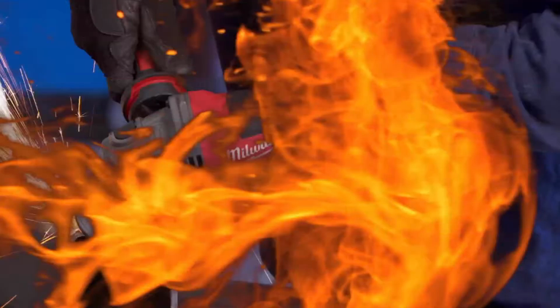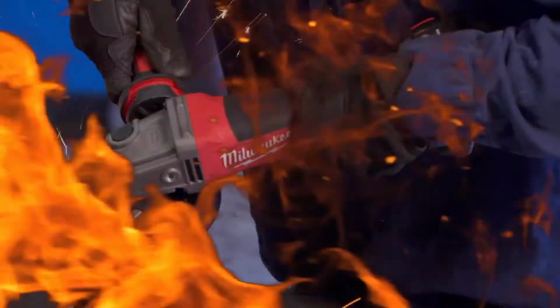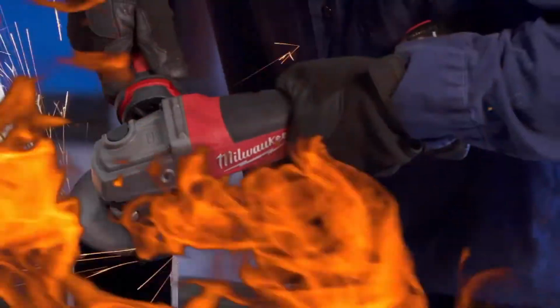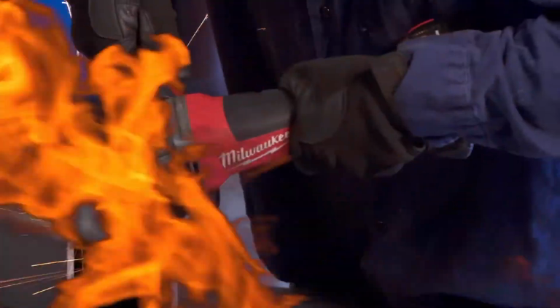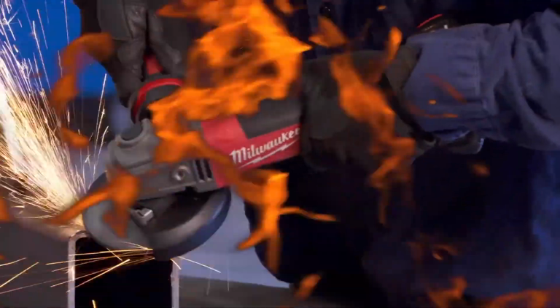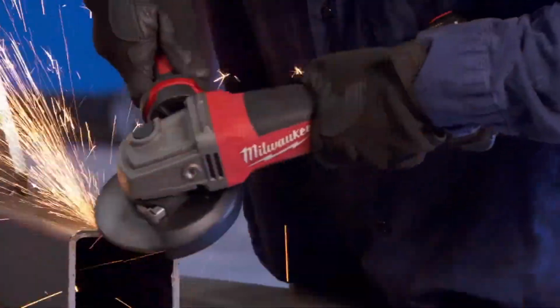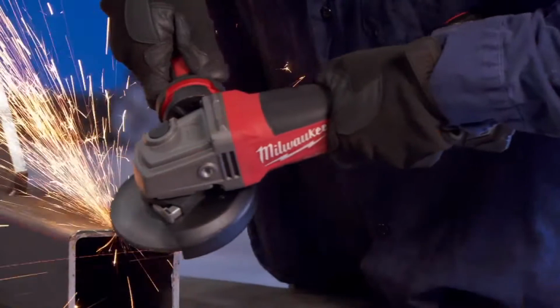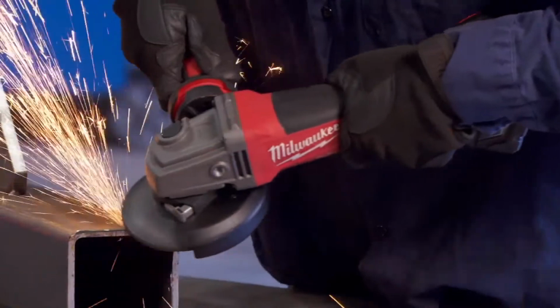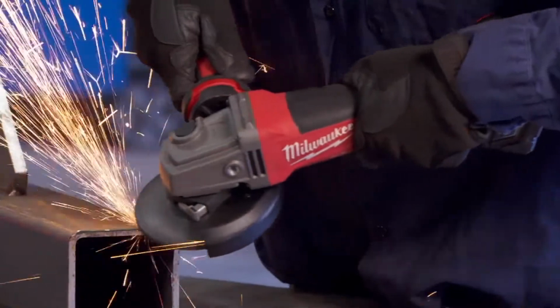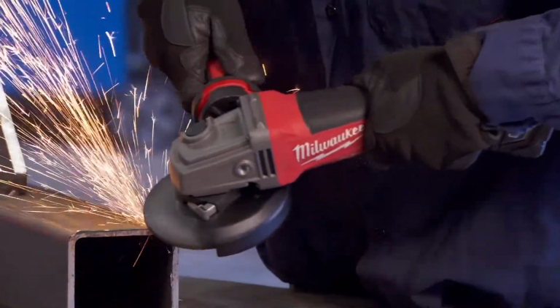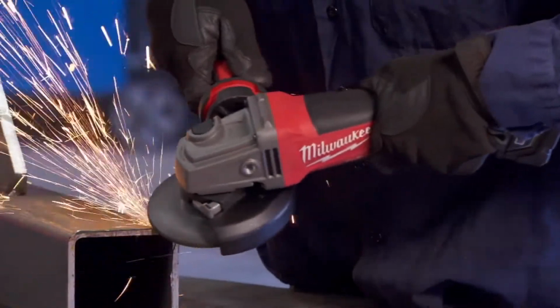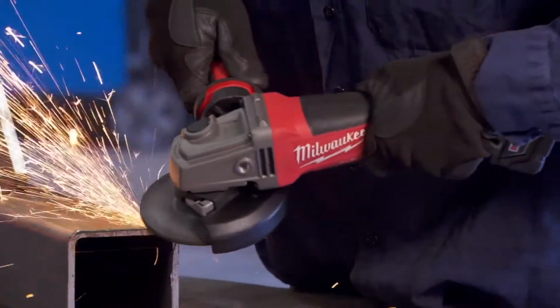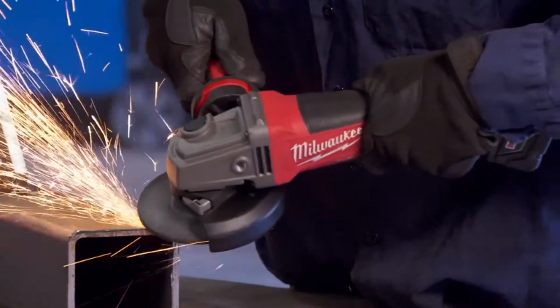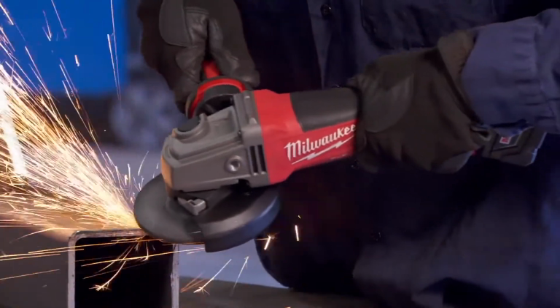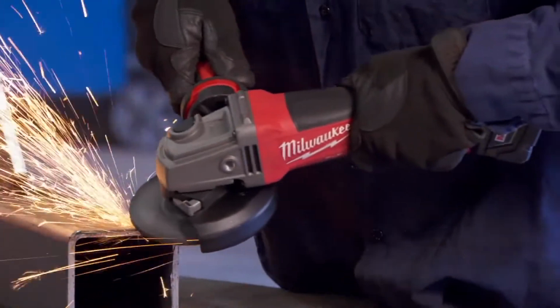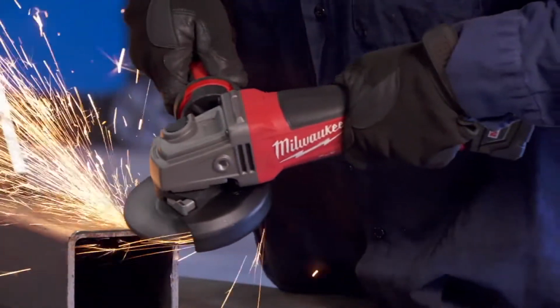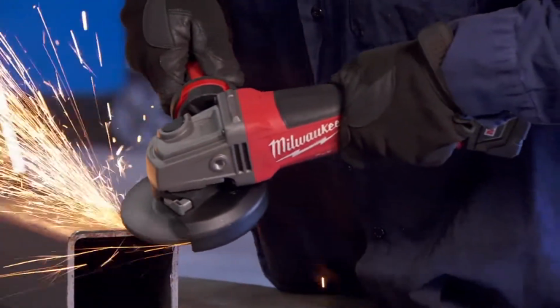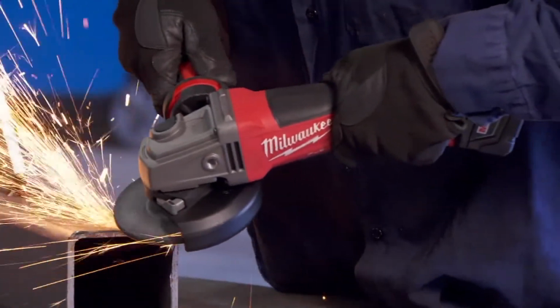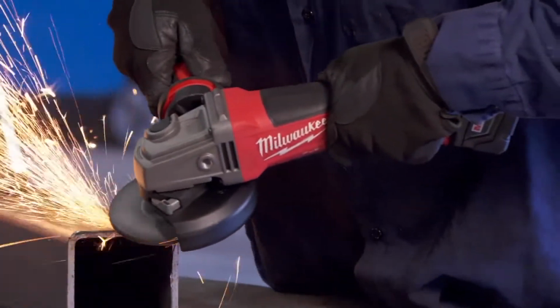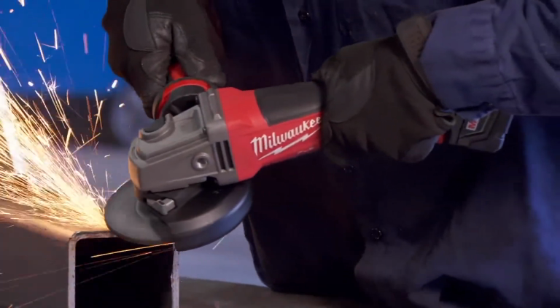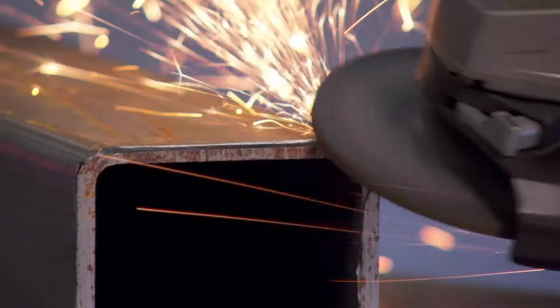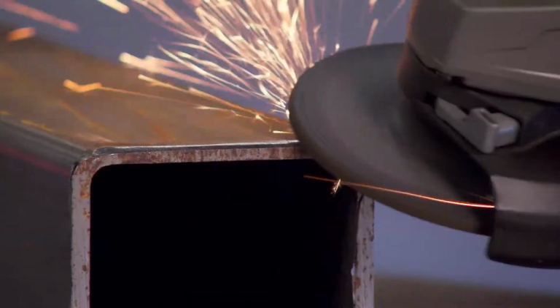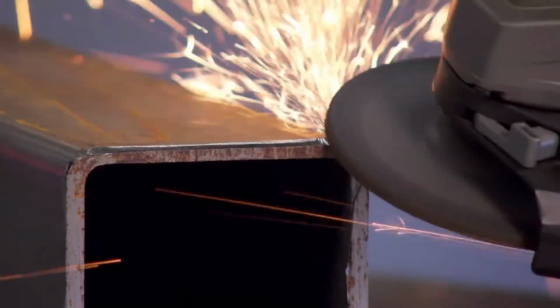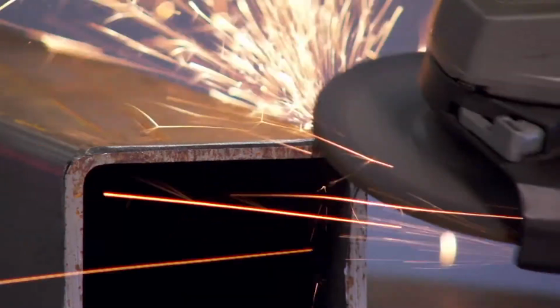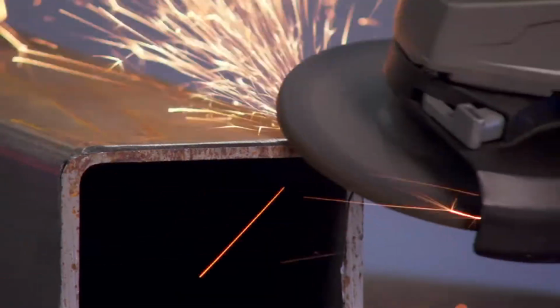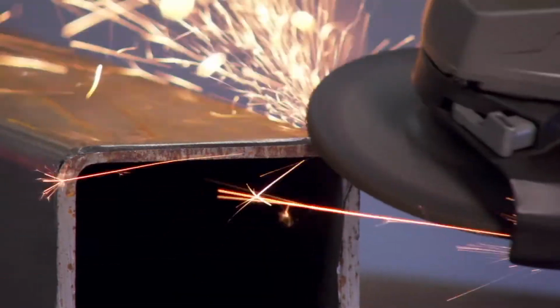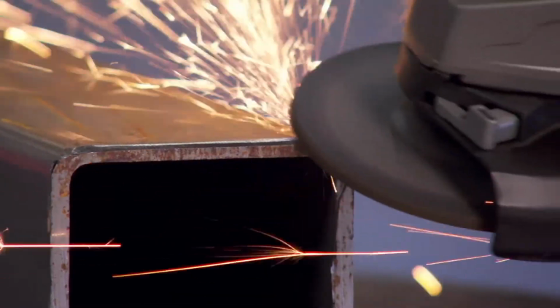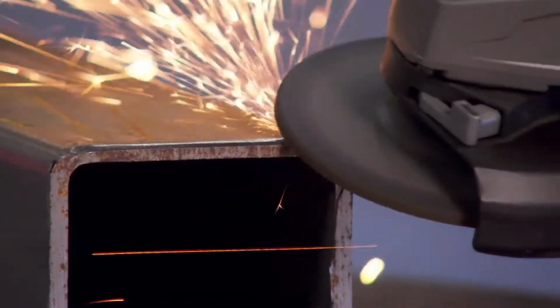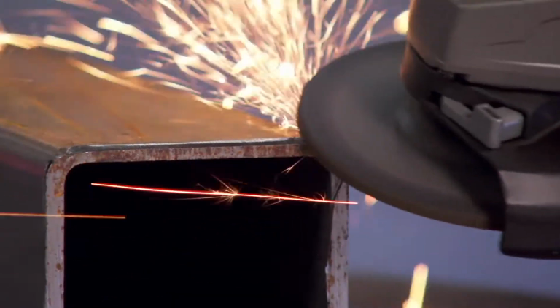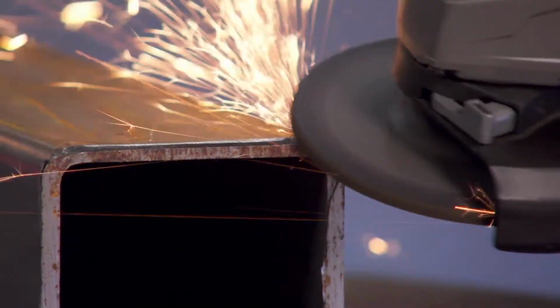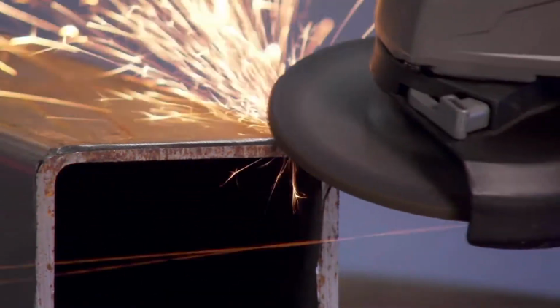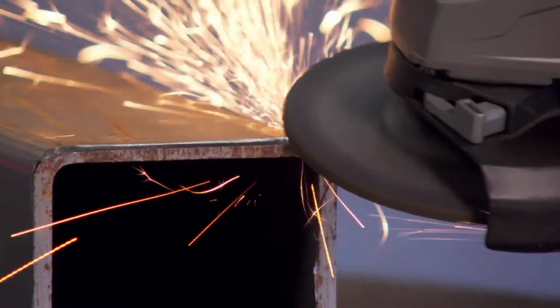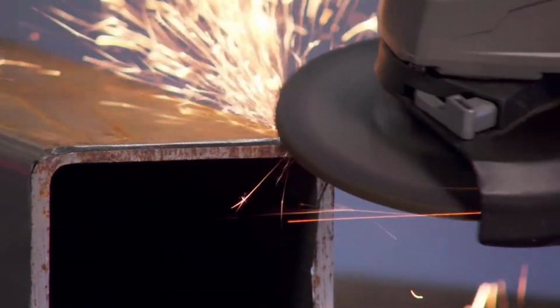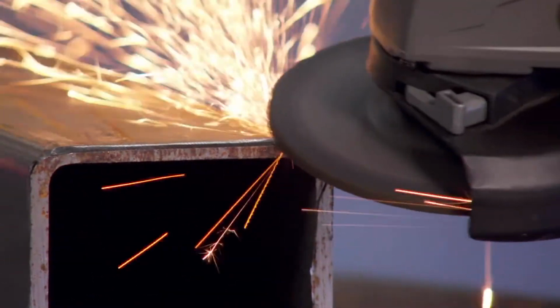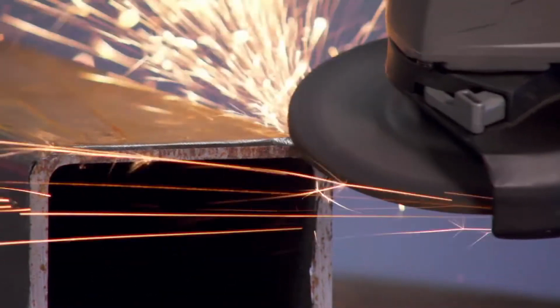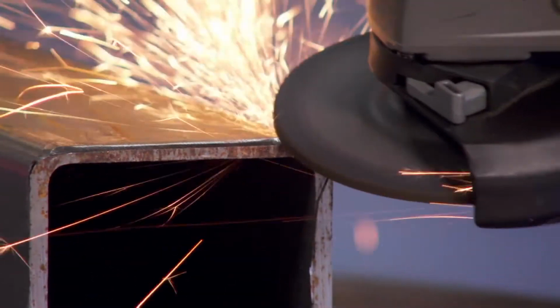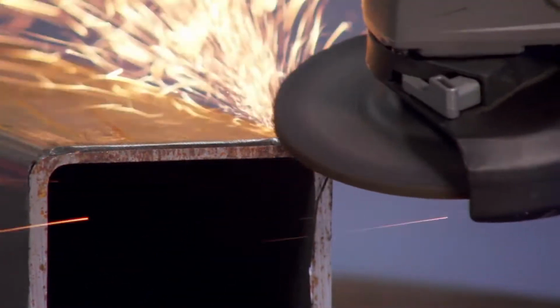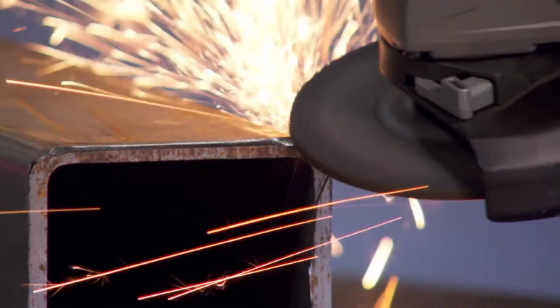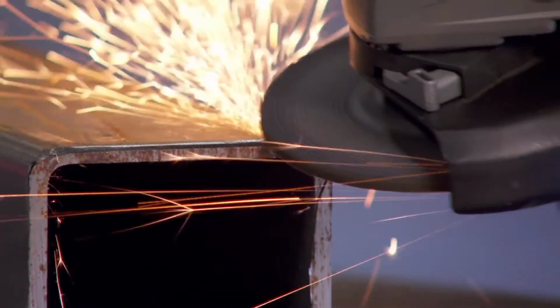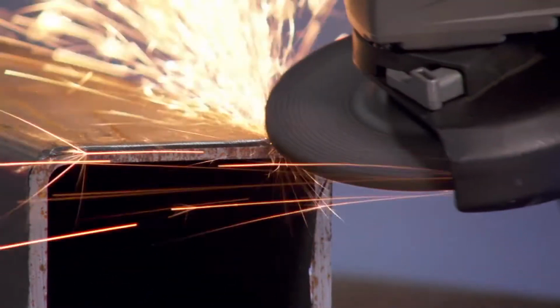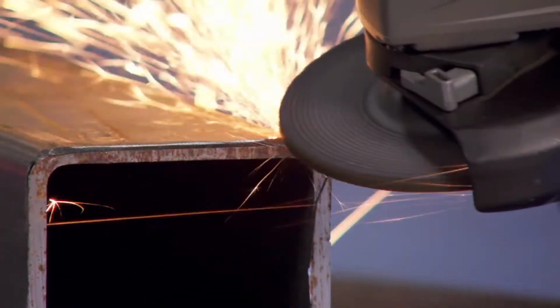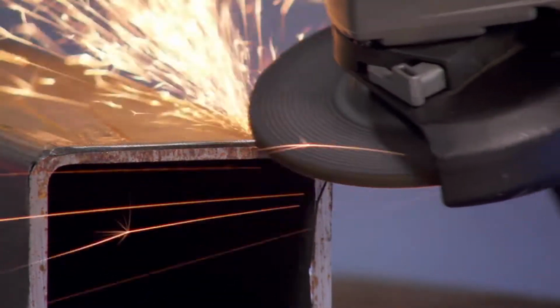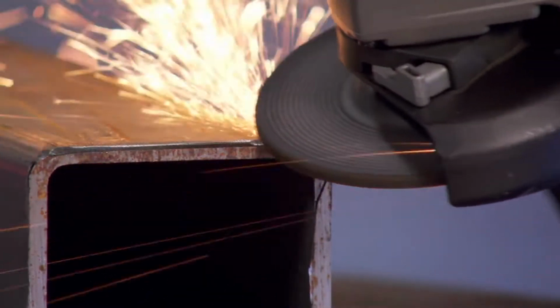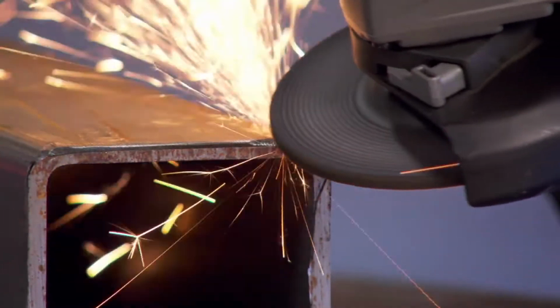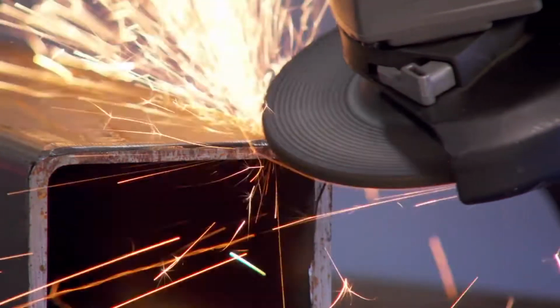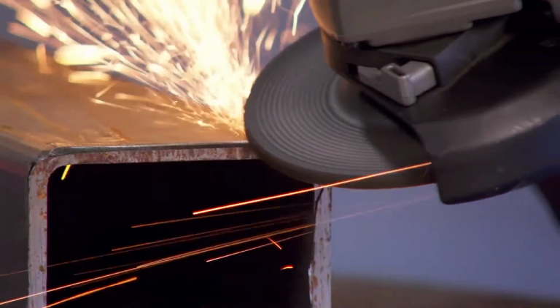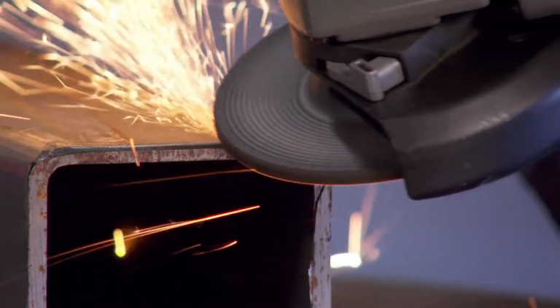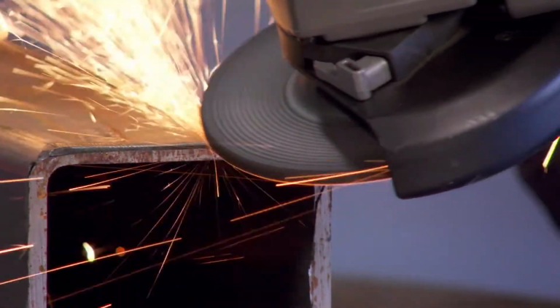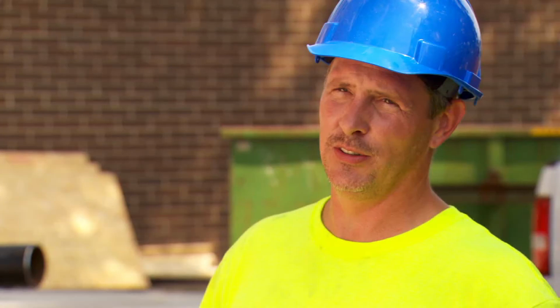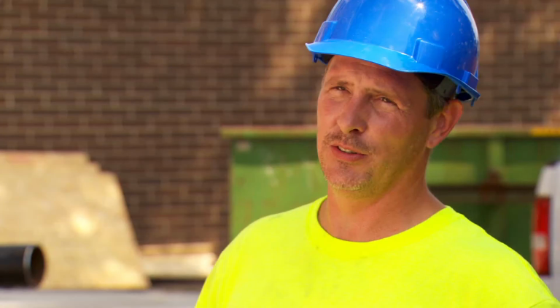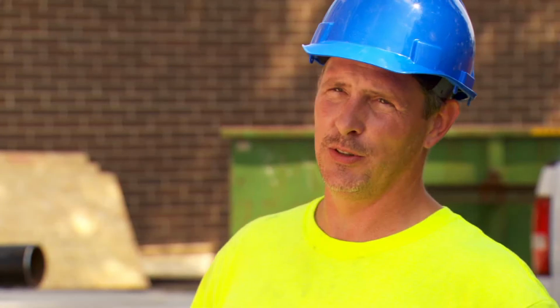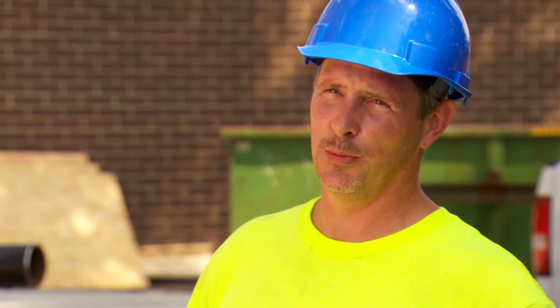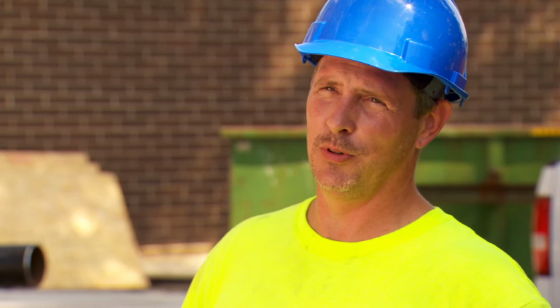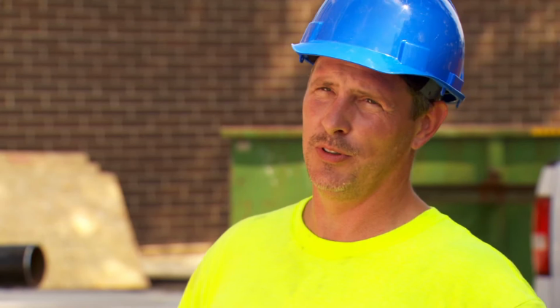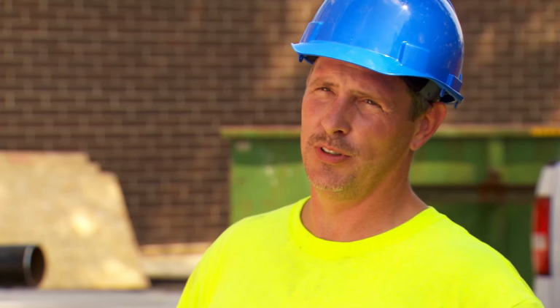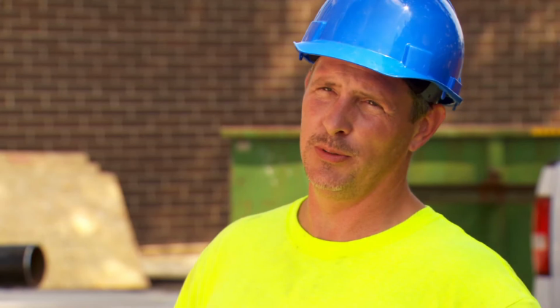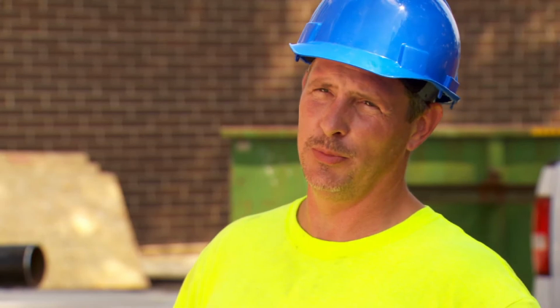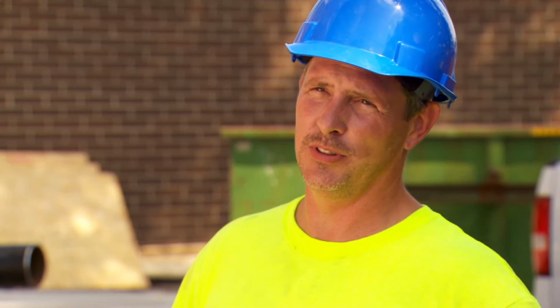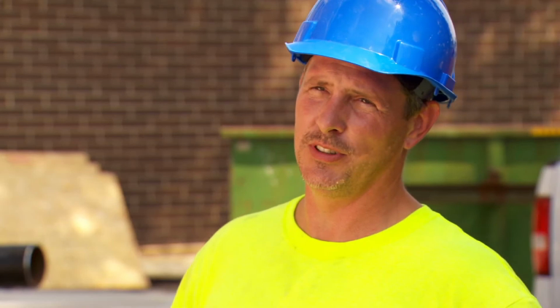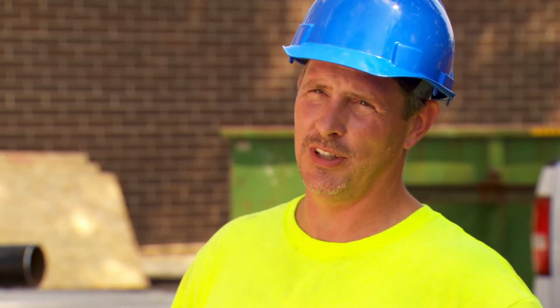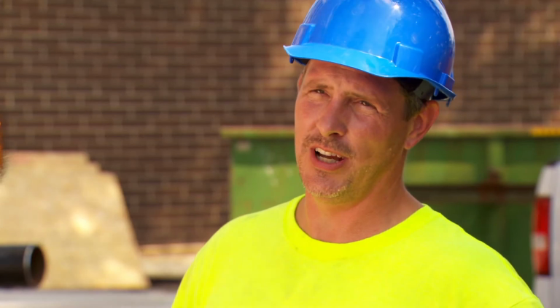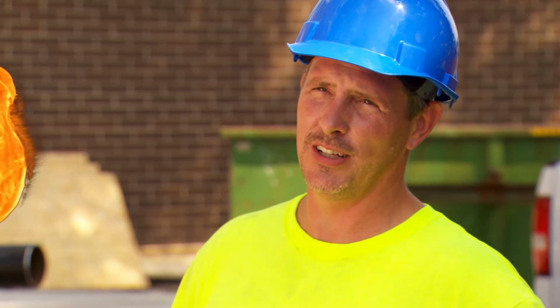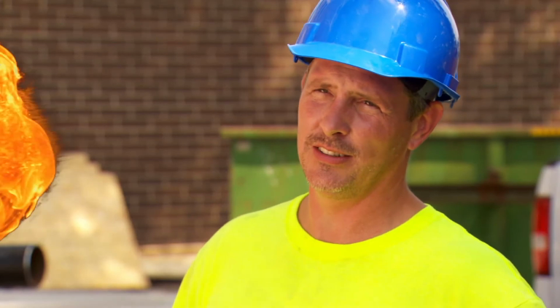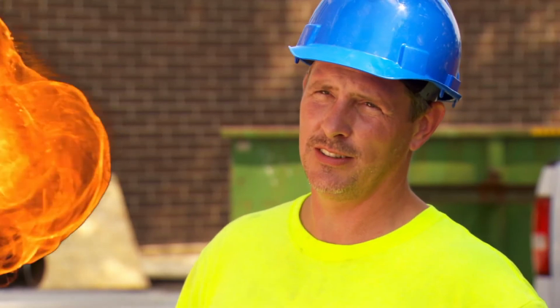I feel that the new Fuel grinder fits the bill with where Milwaukee's going with all their Fuel products. They're durable and they're built to last.